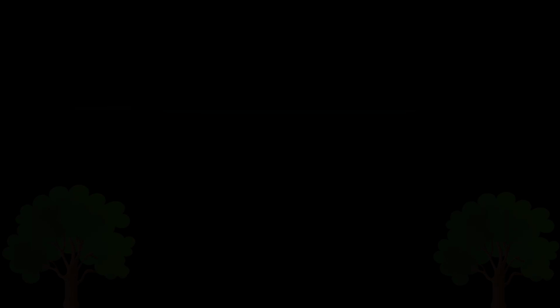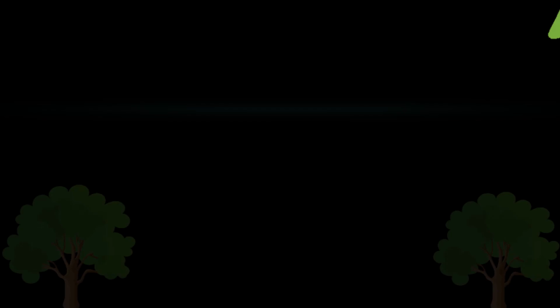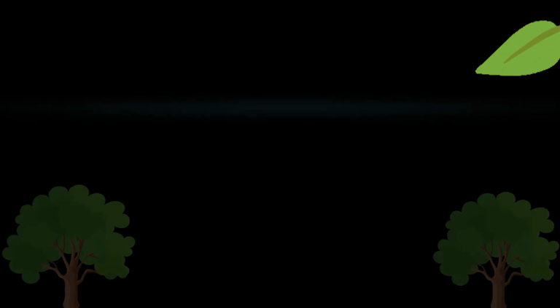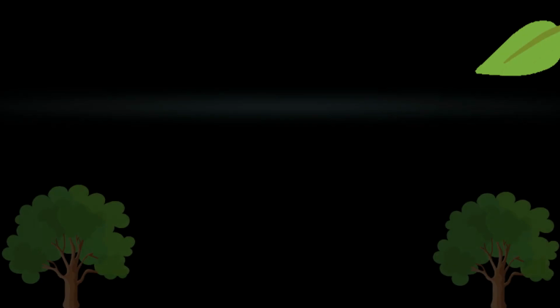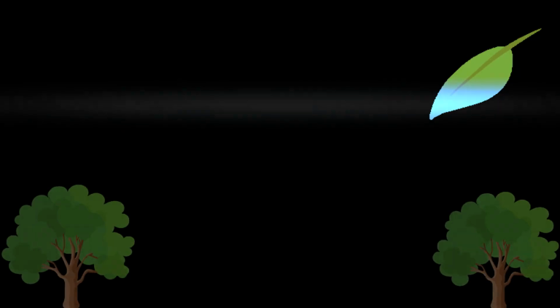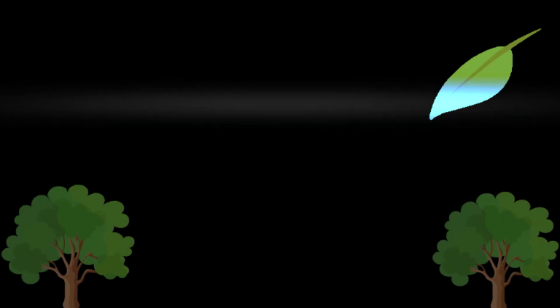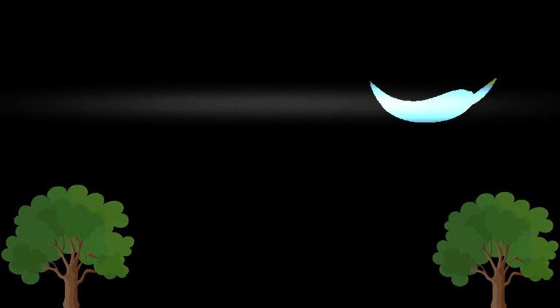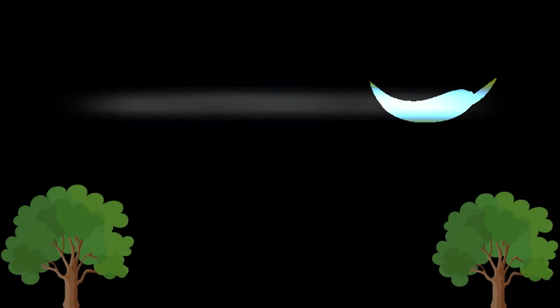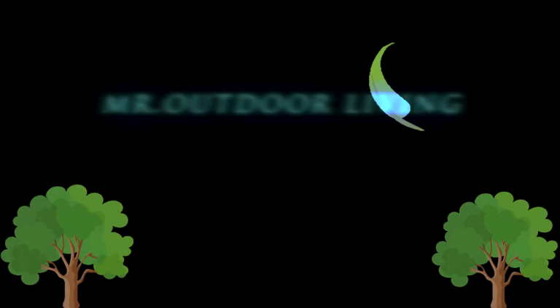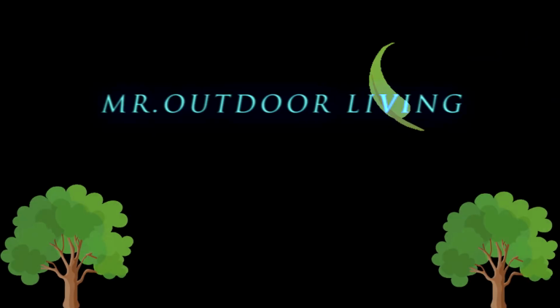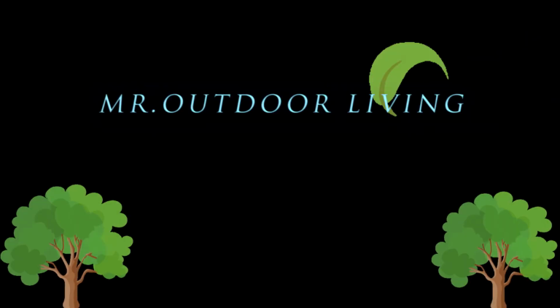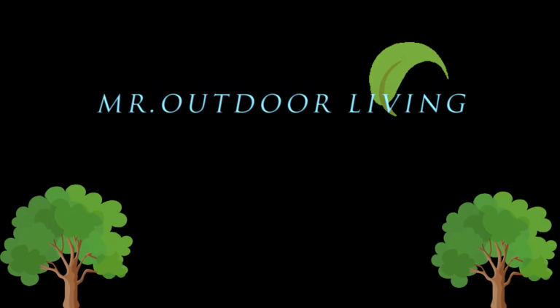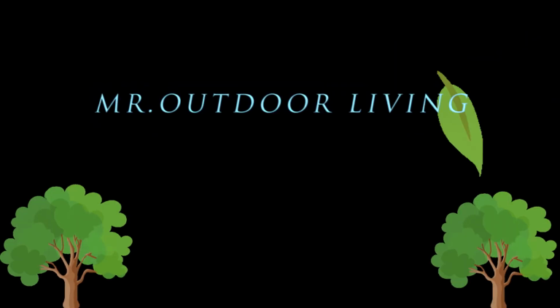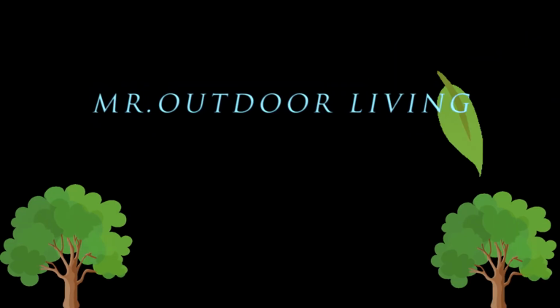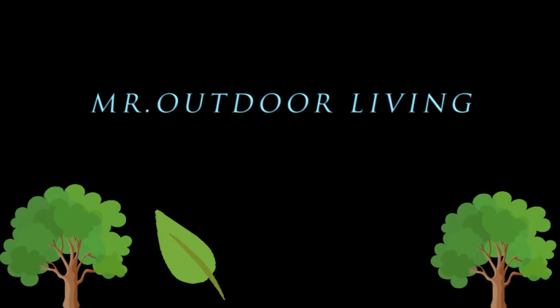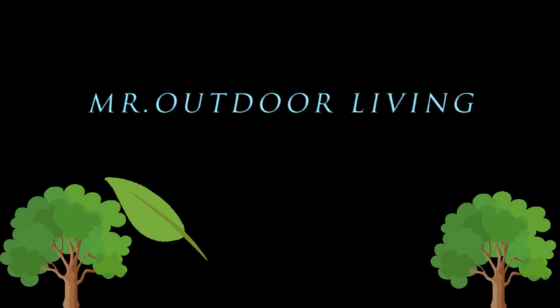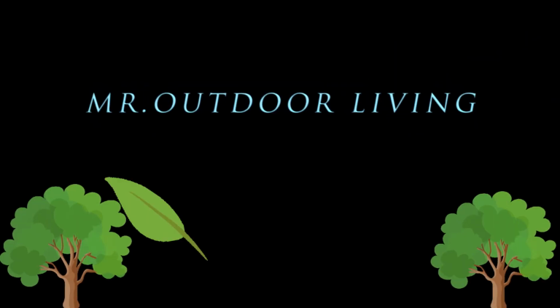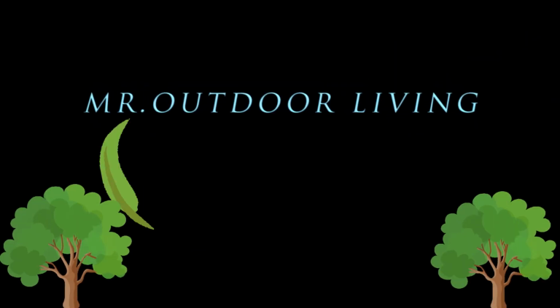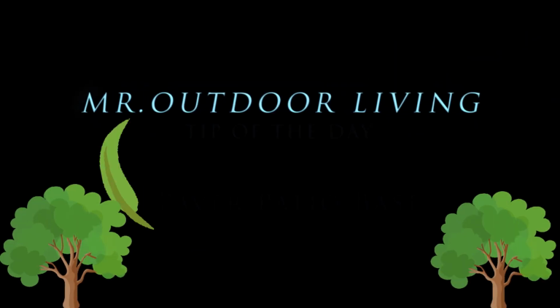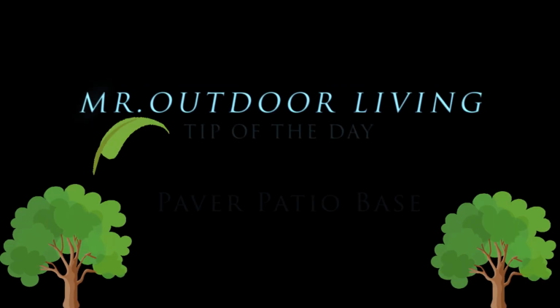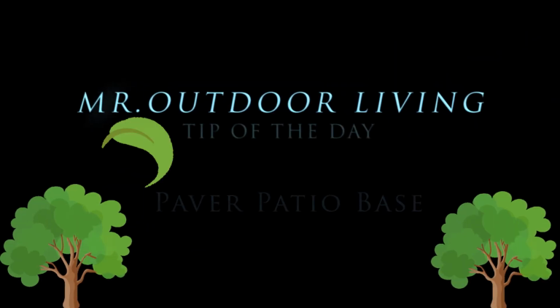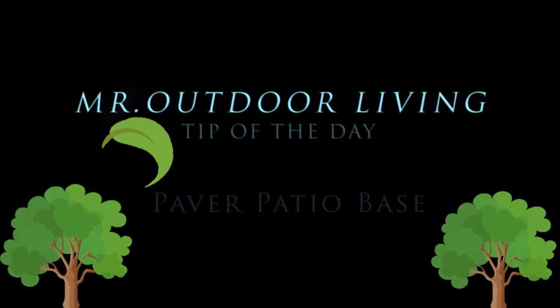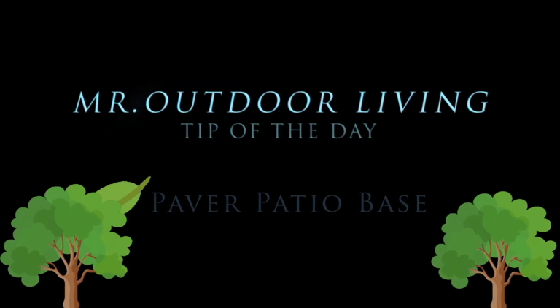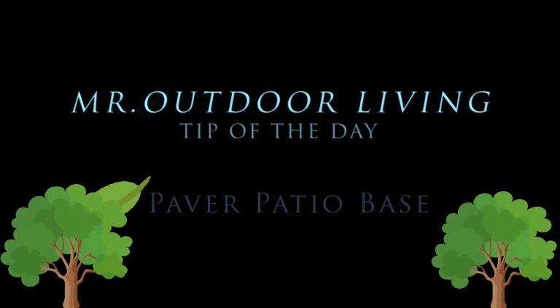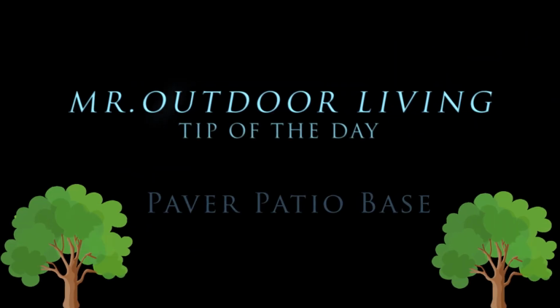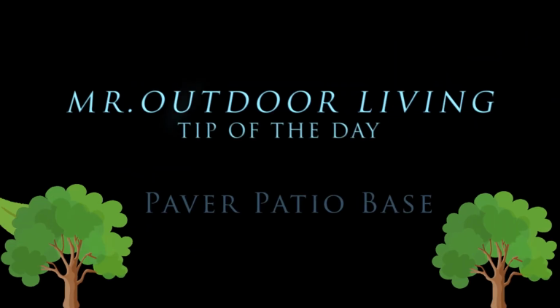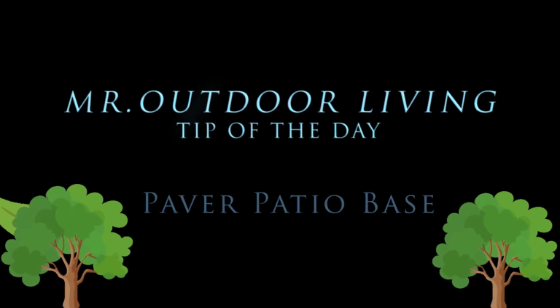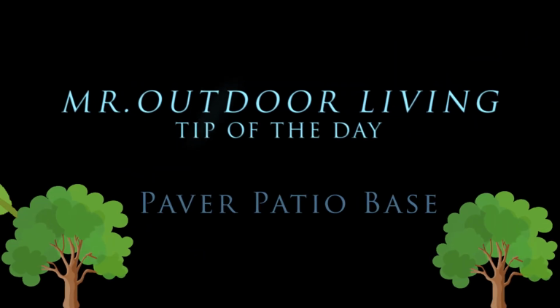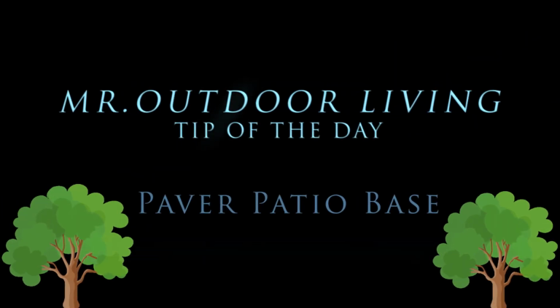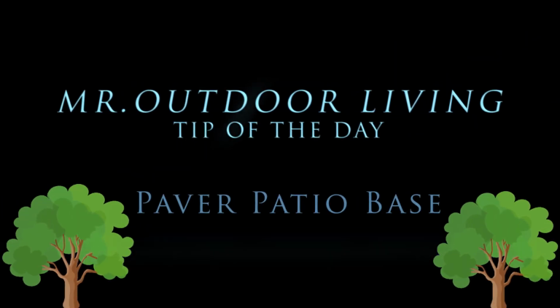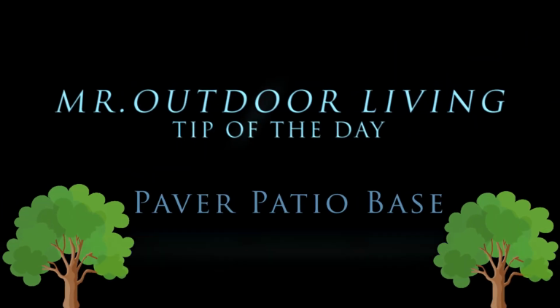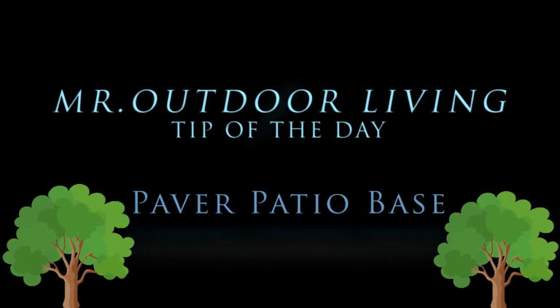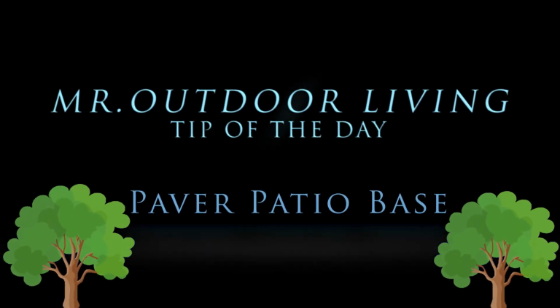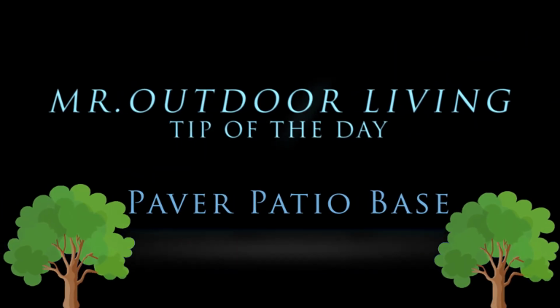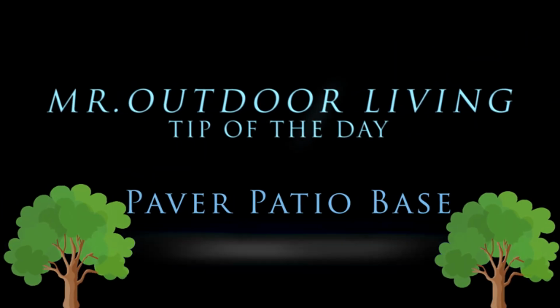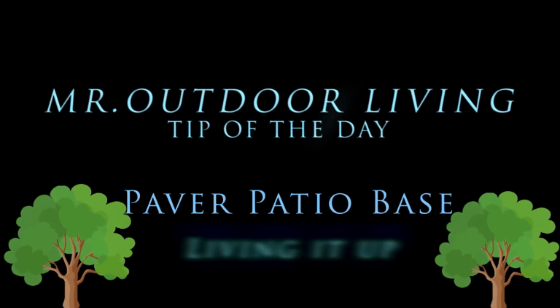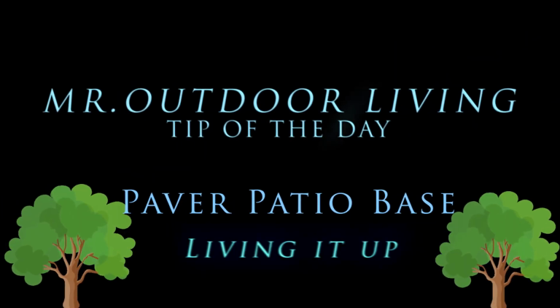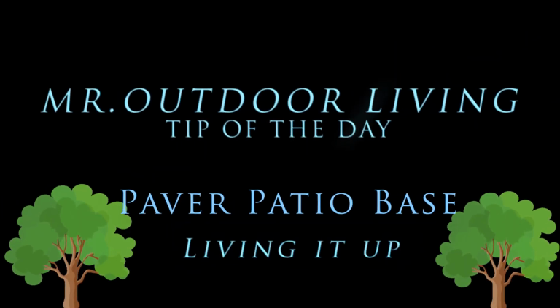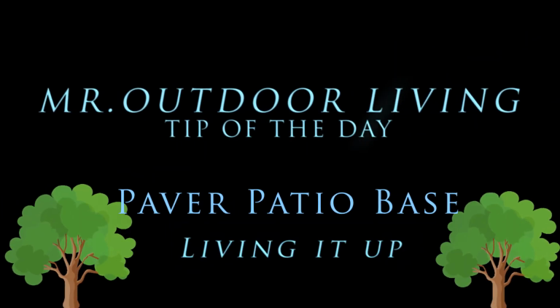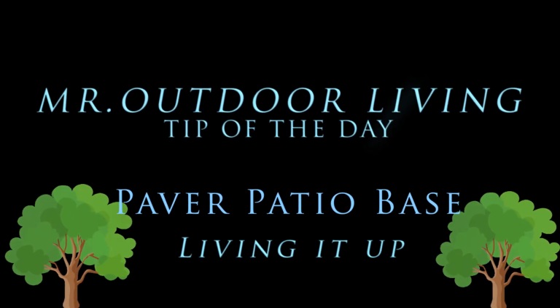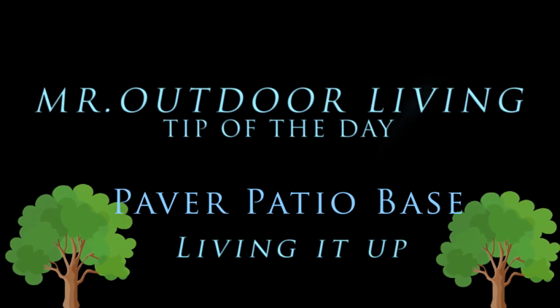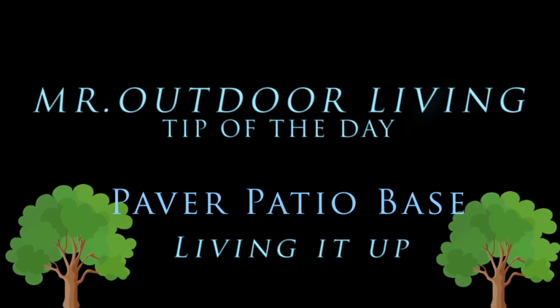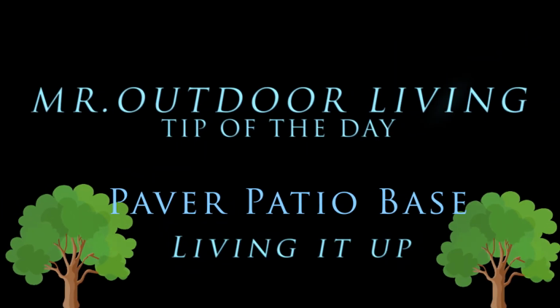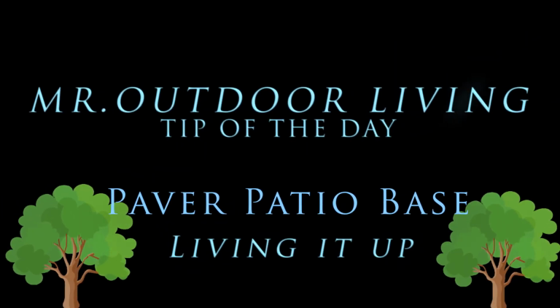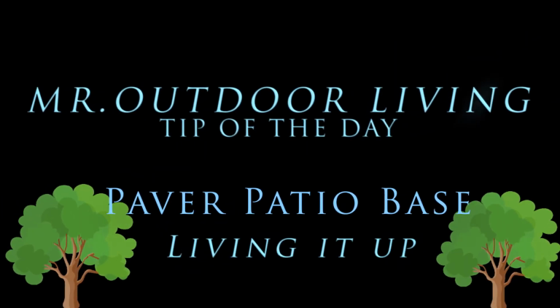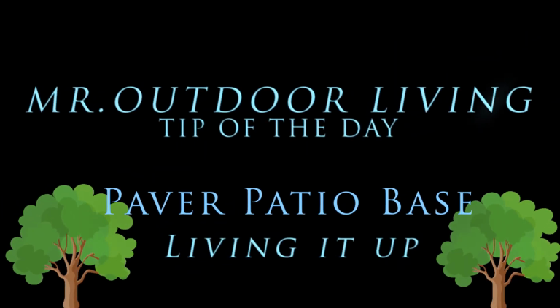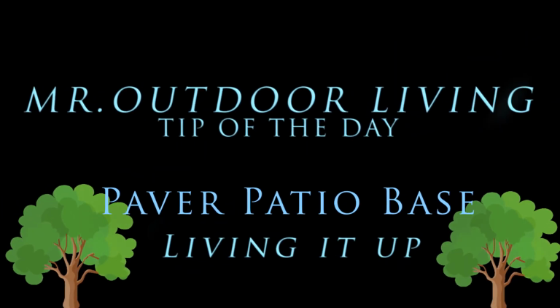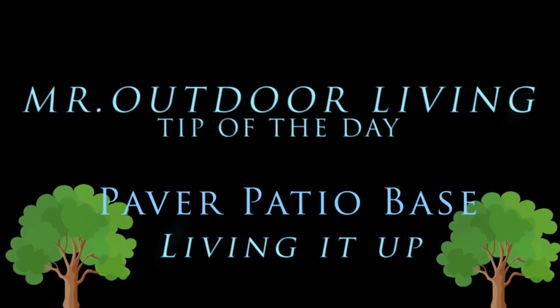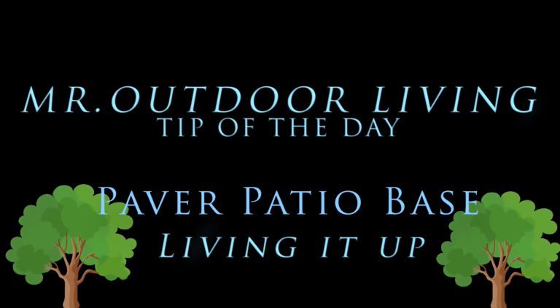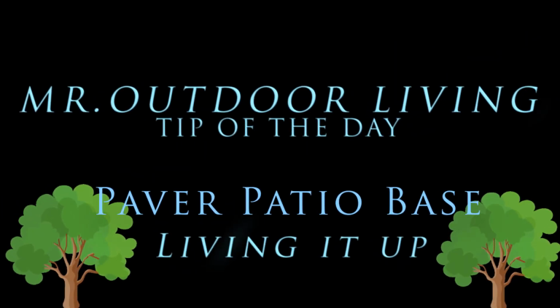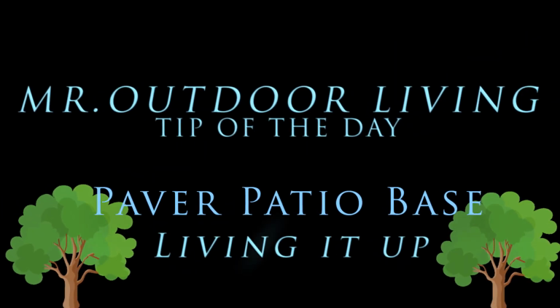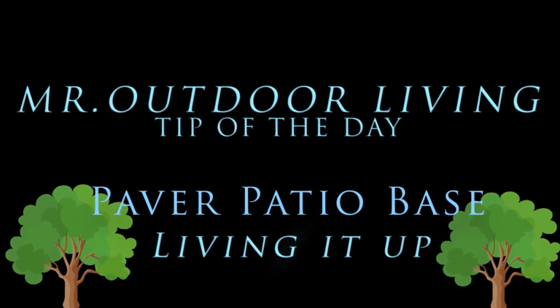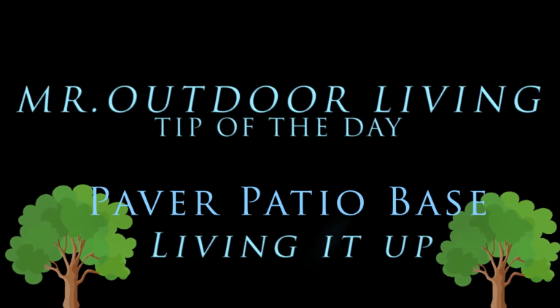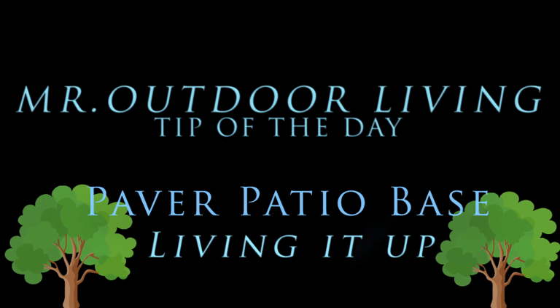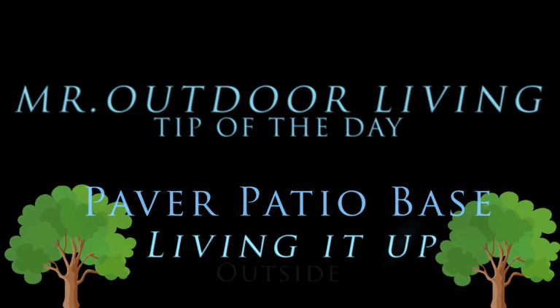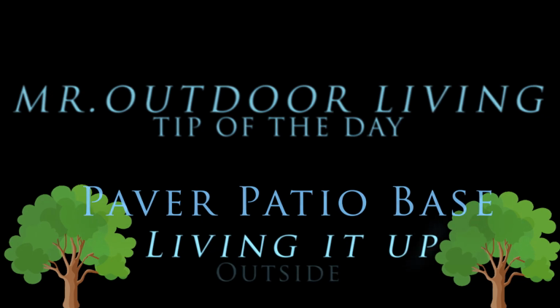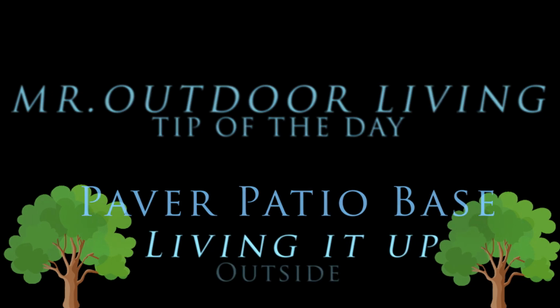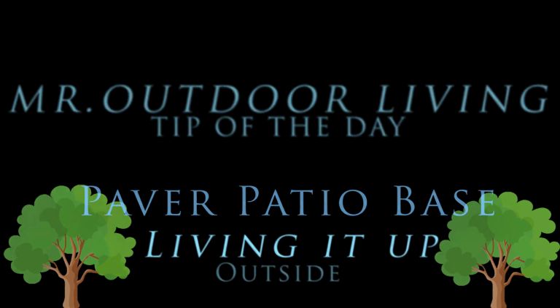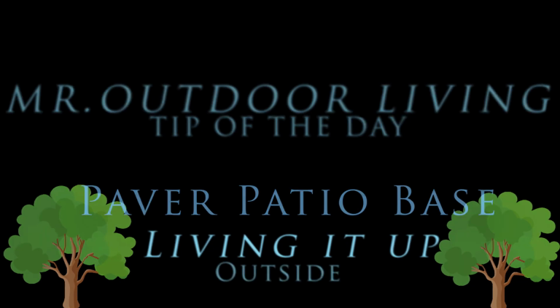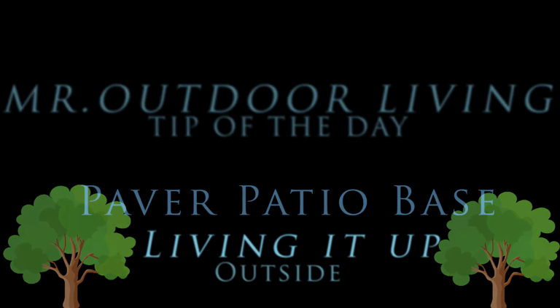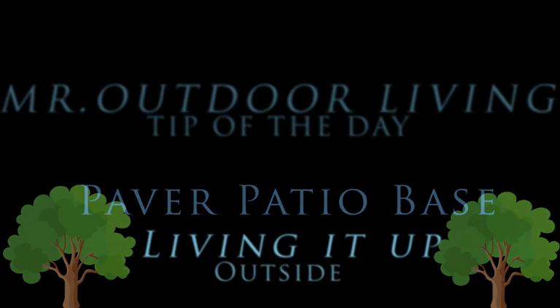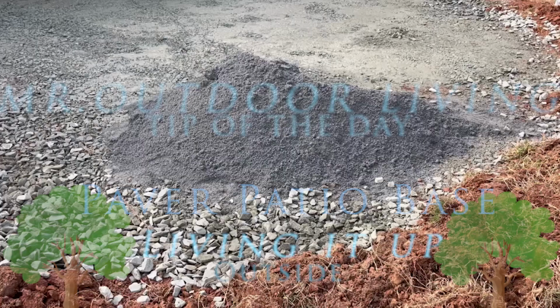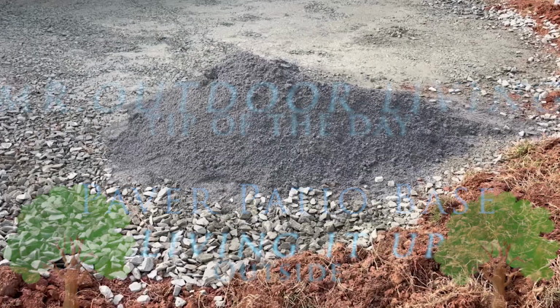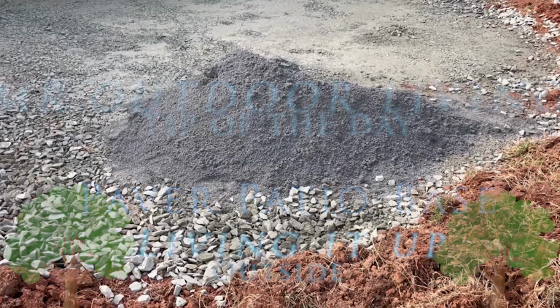Mr. Outdoor Livin', livin' it up outside.